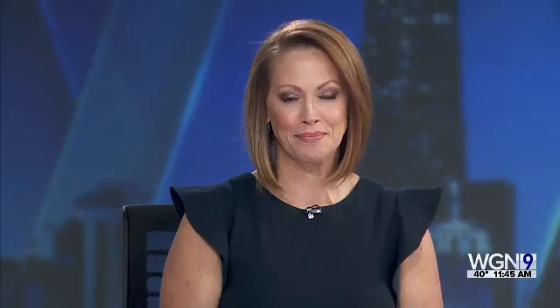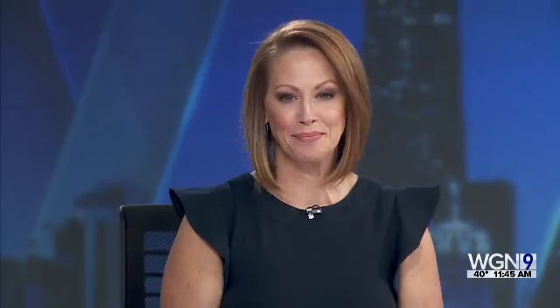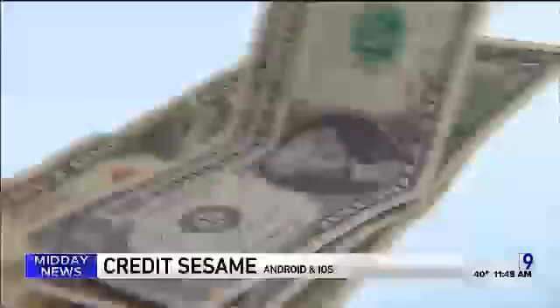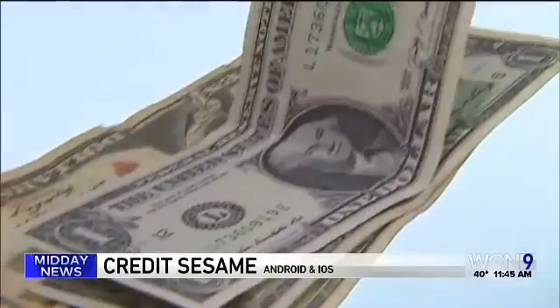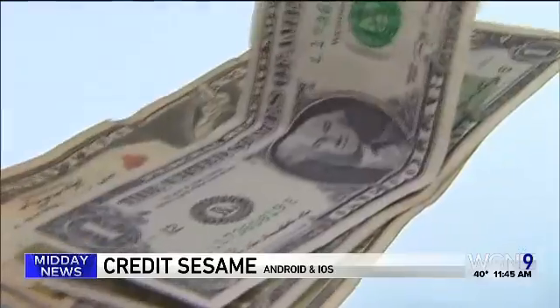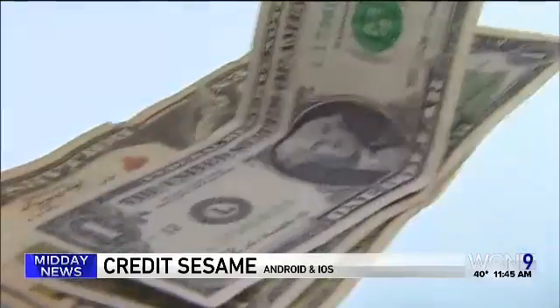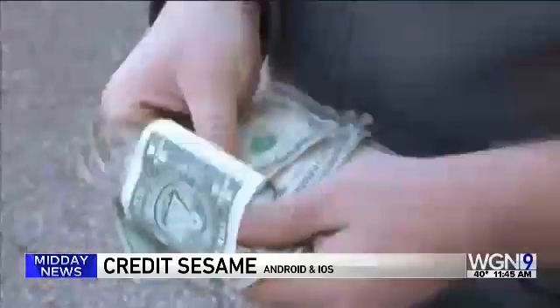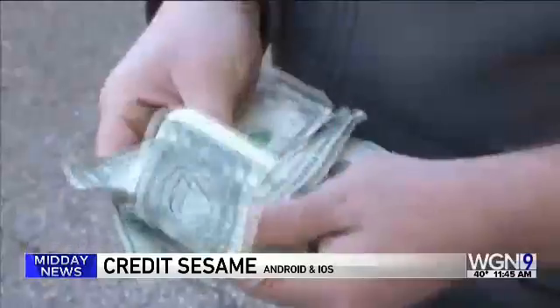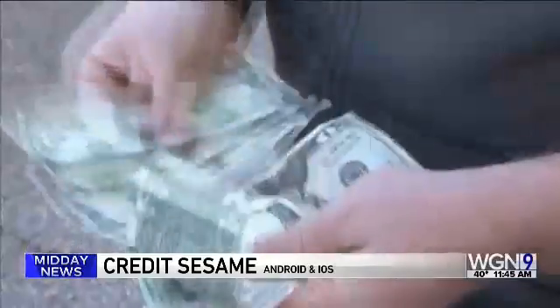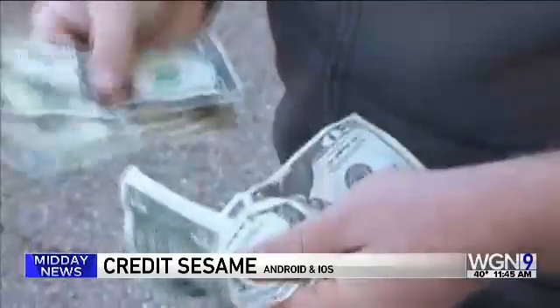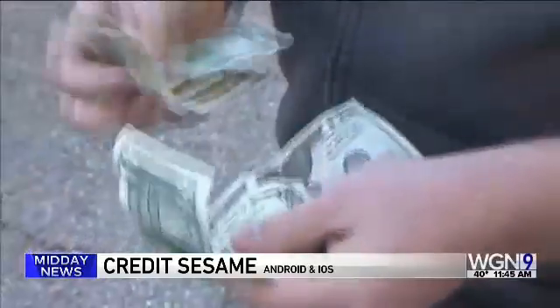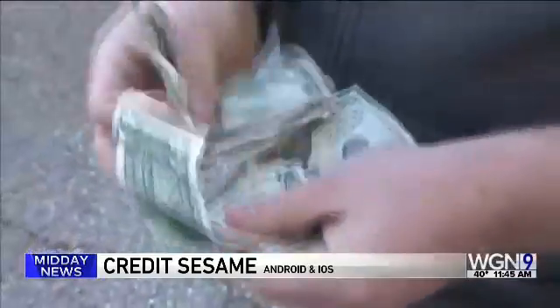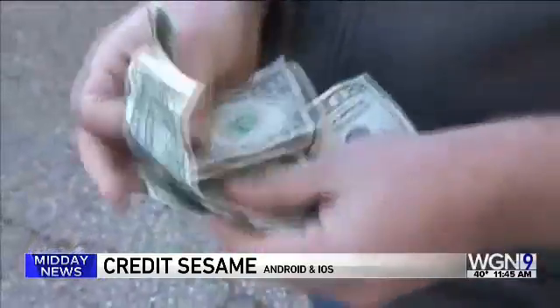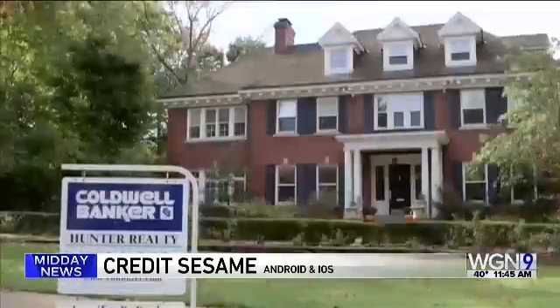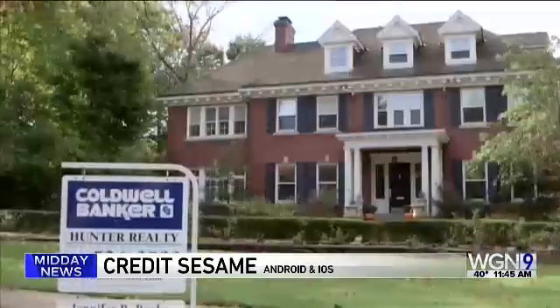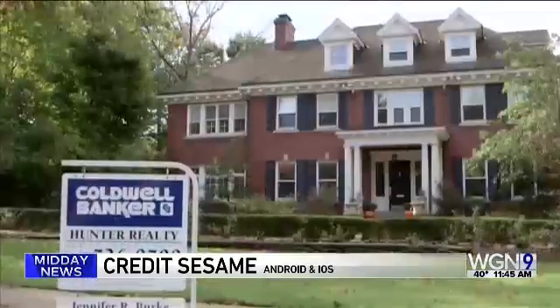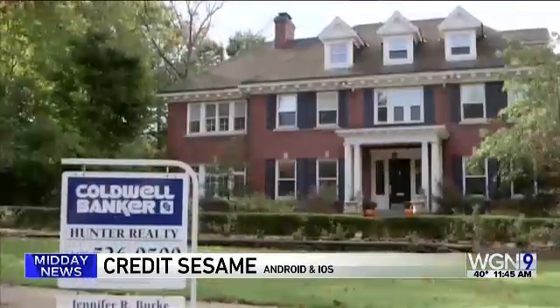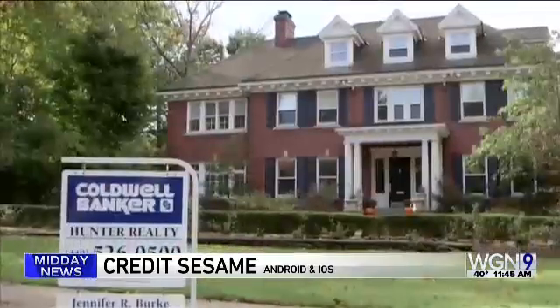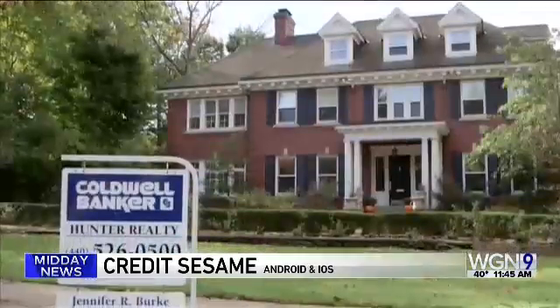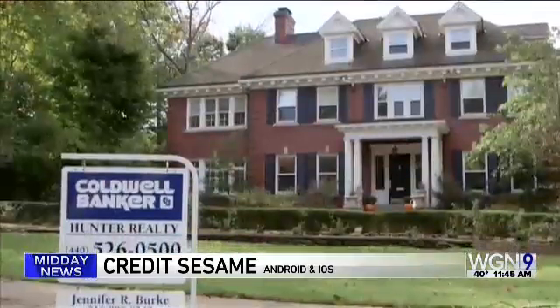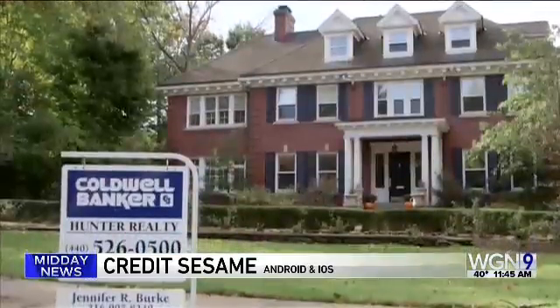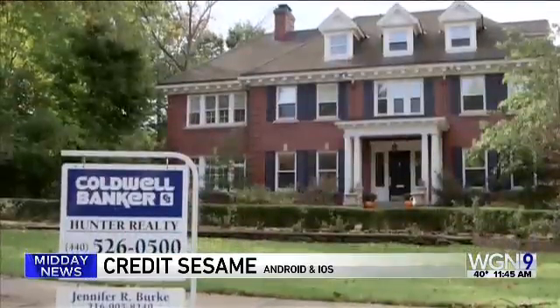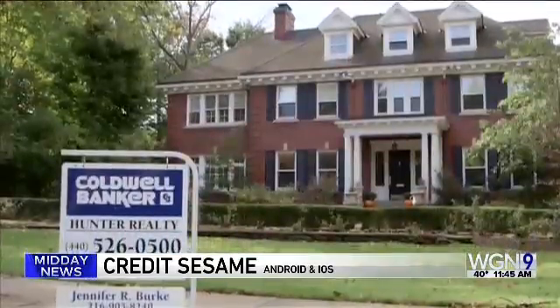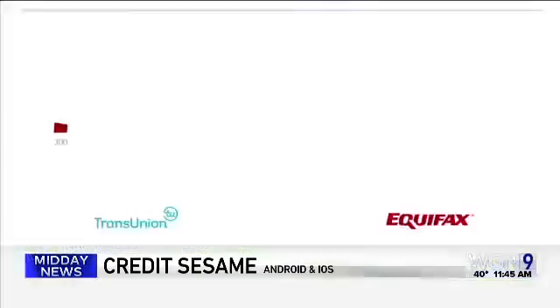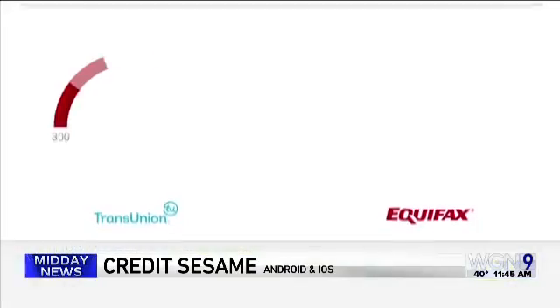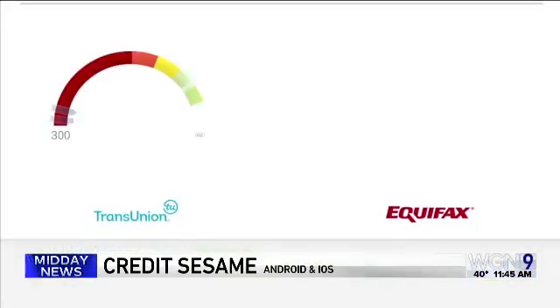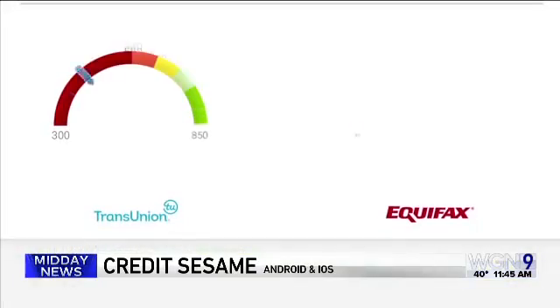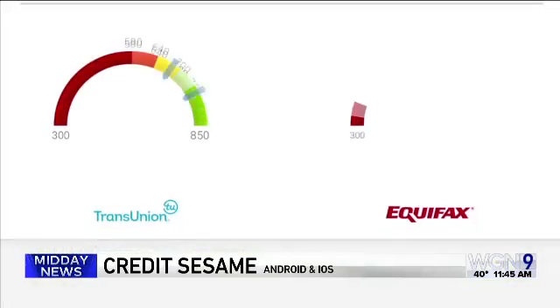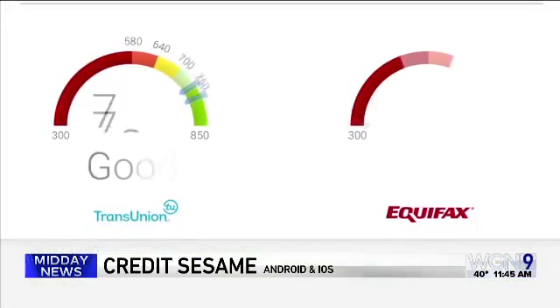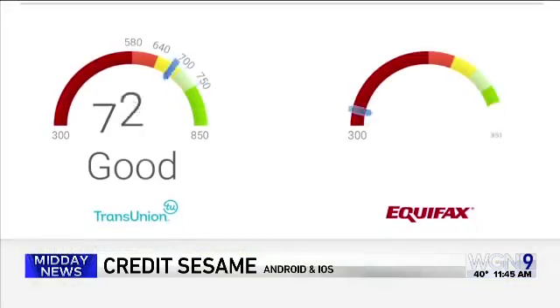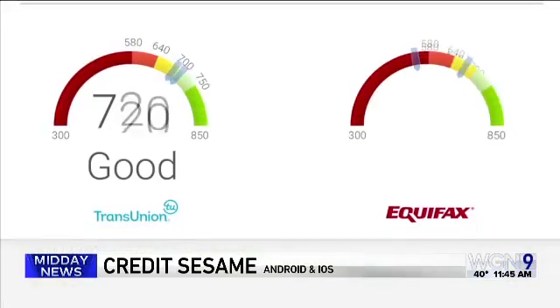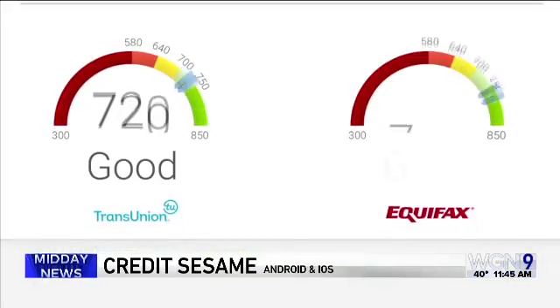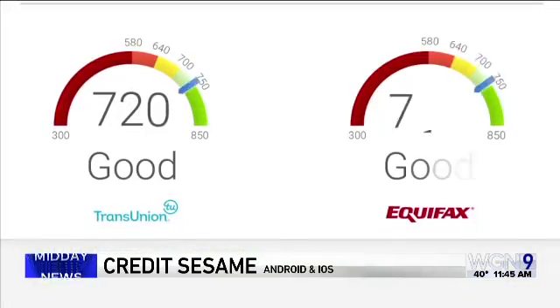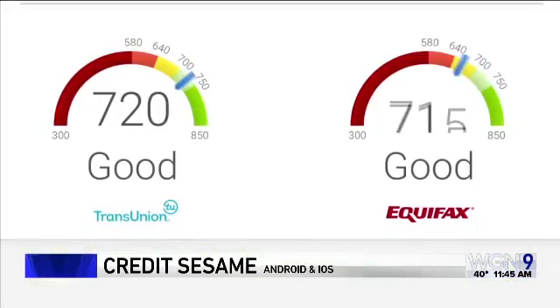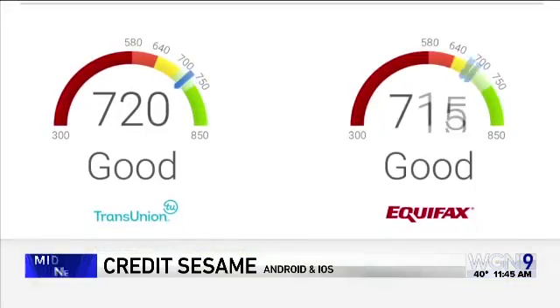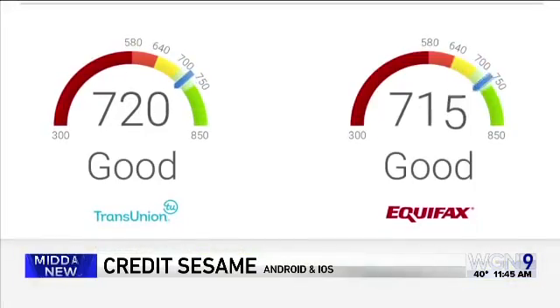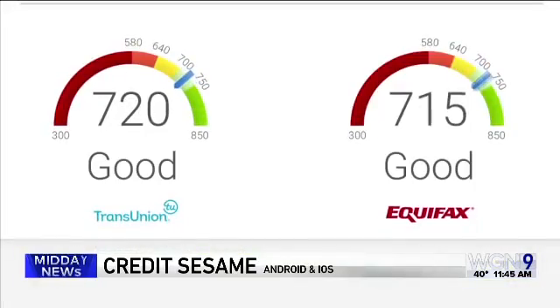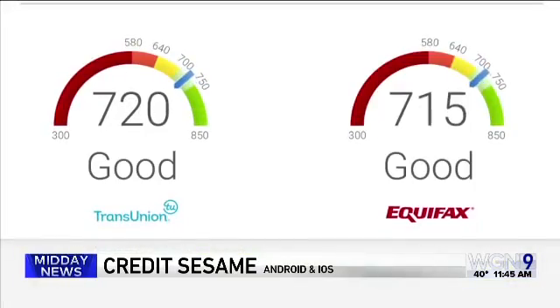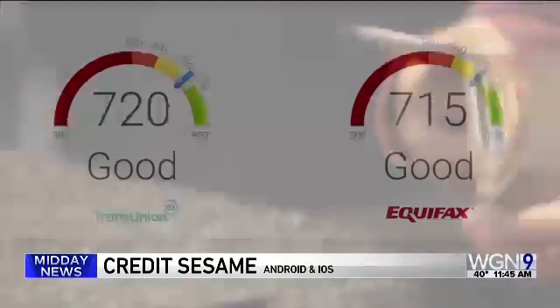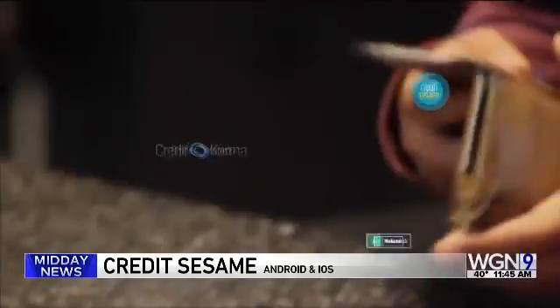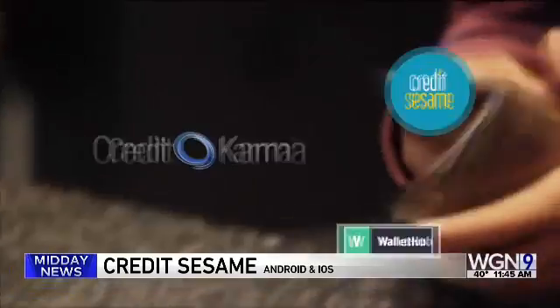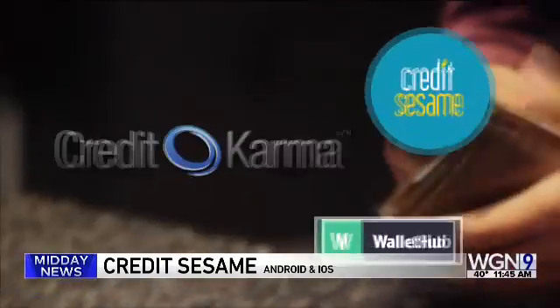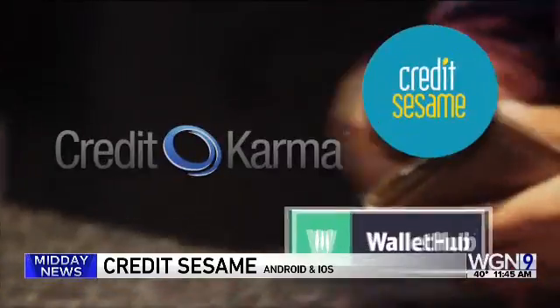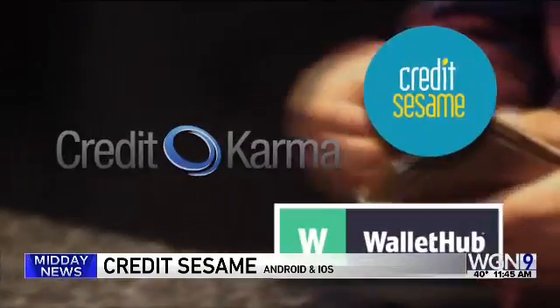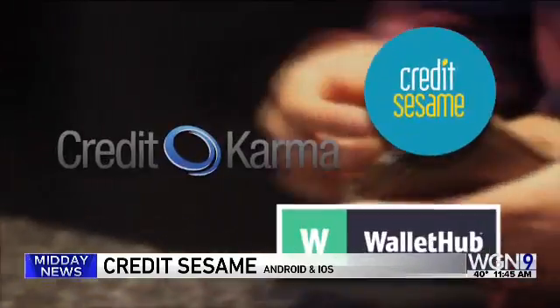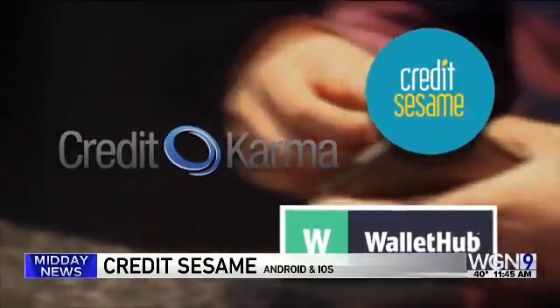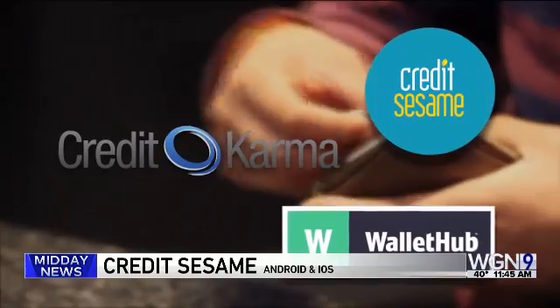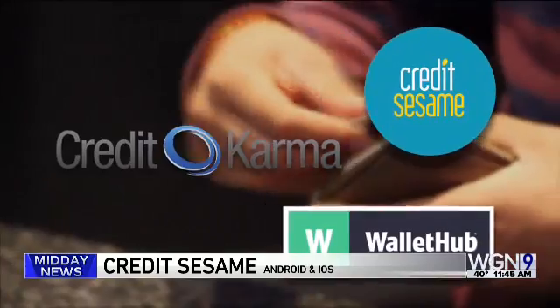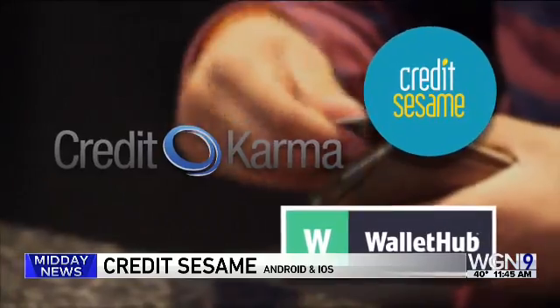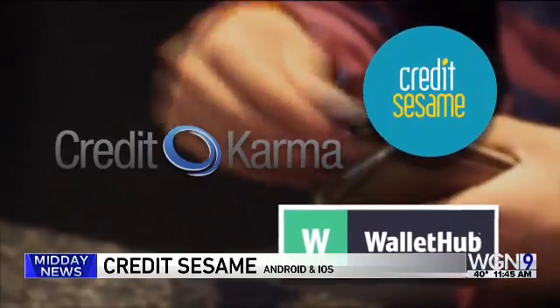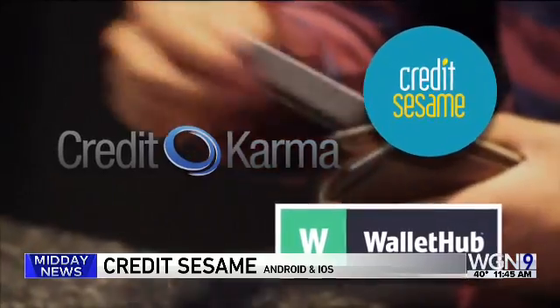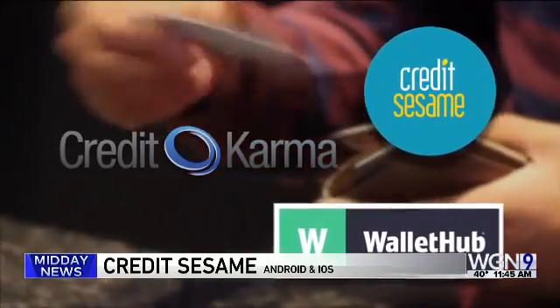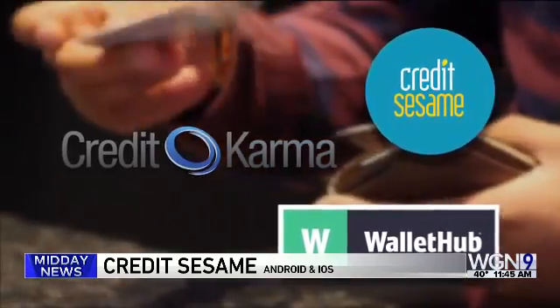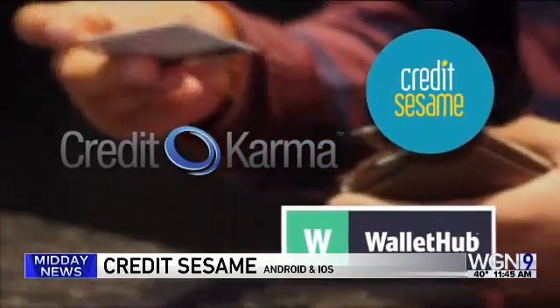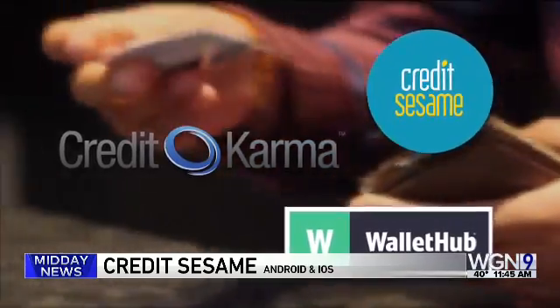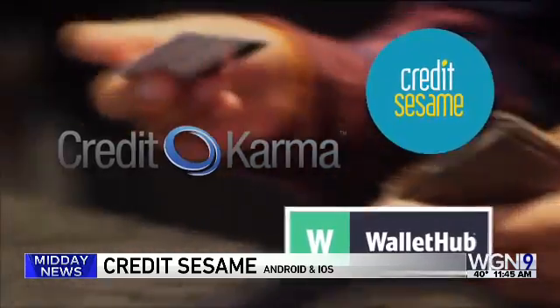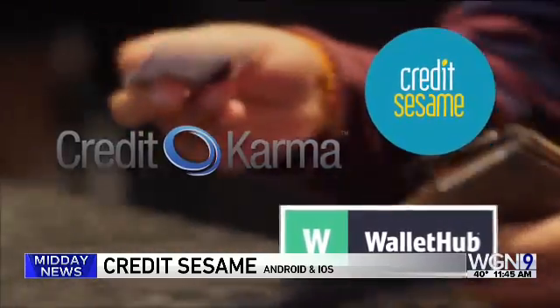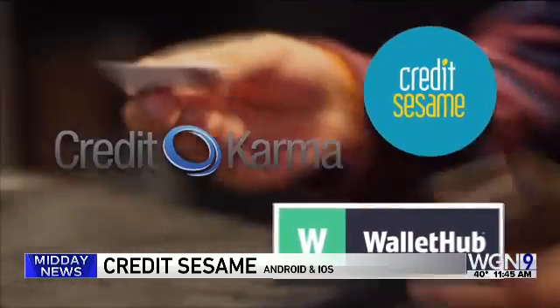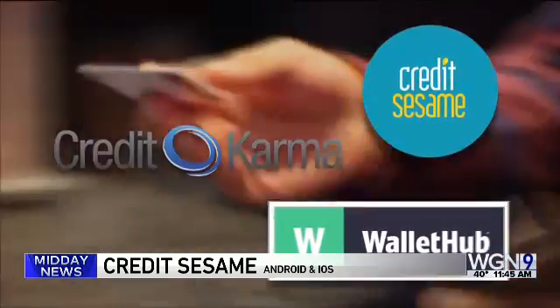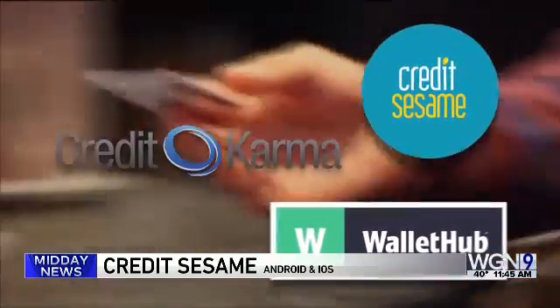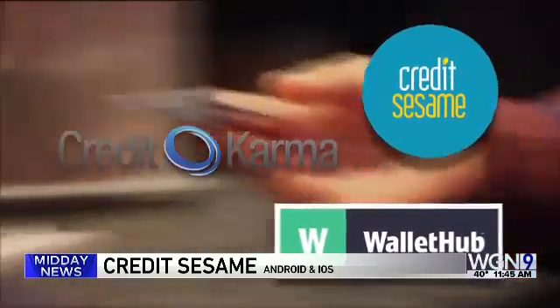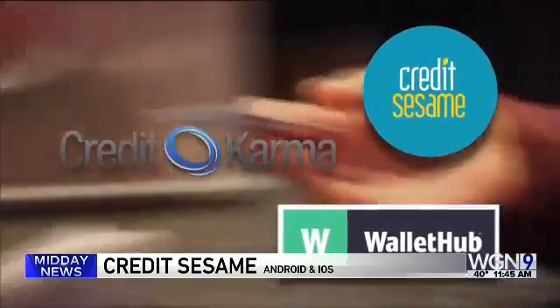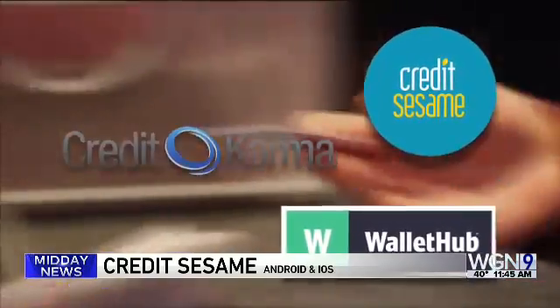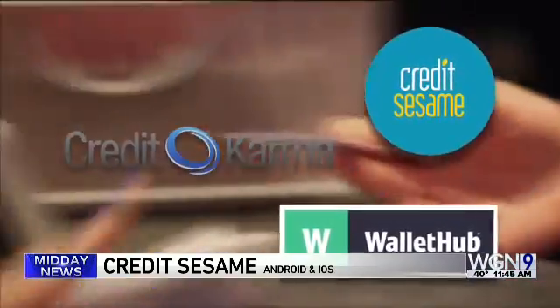If you're applying for a loan or trying to get a house, your credit score is key. These apps can help you access your info for free.